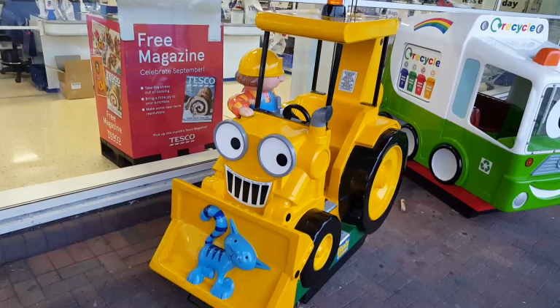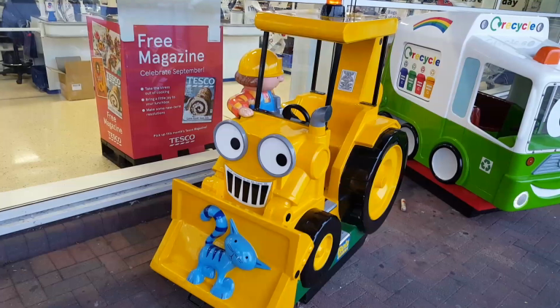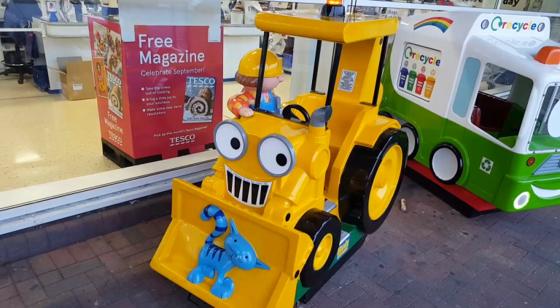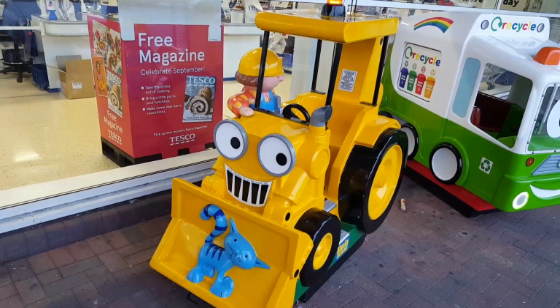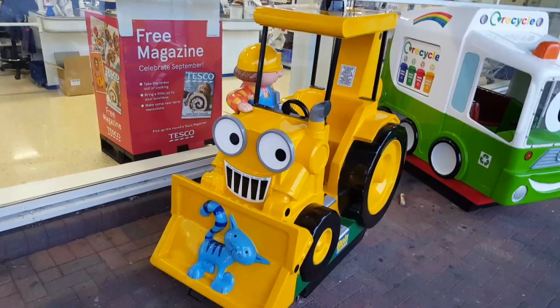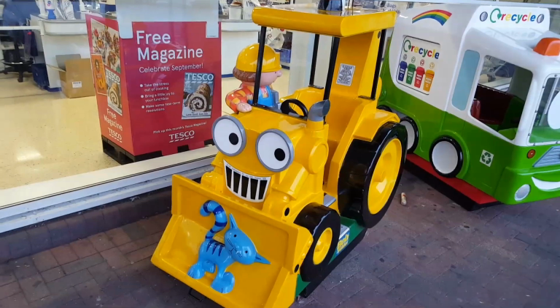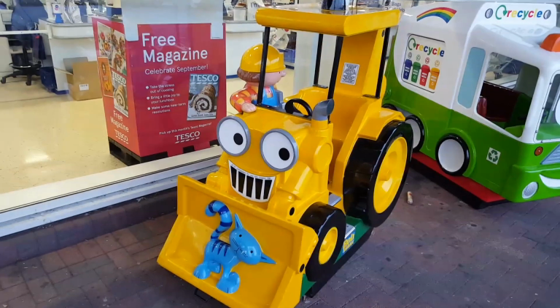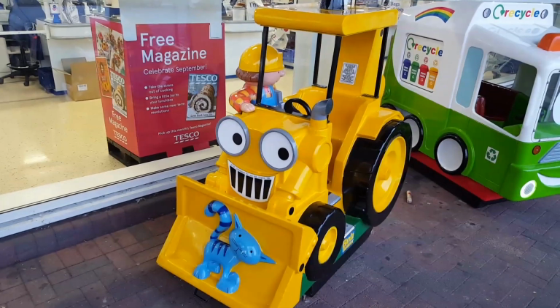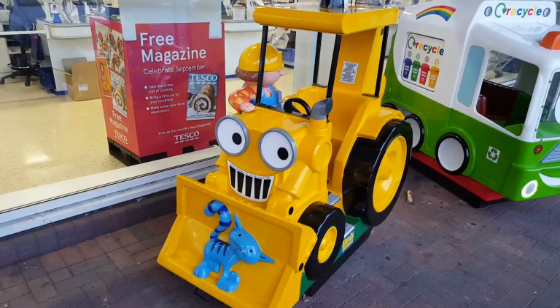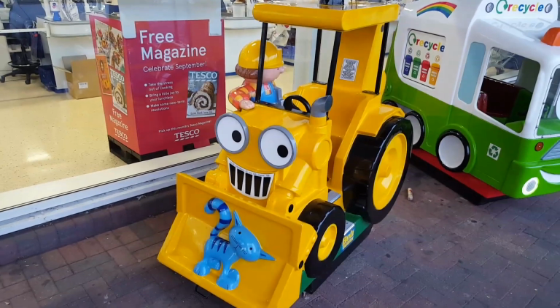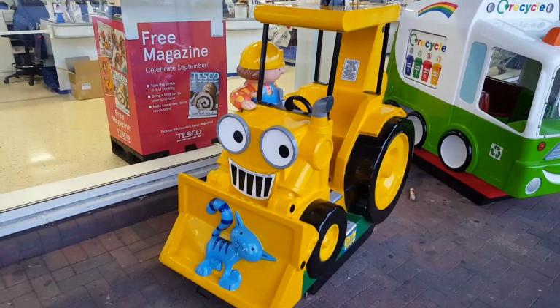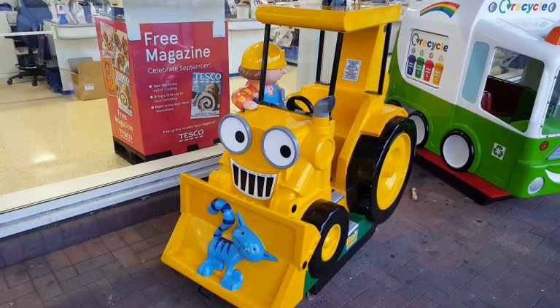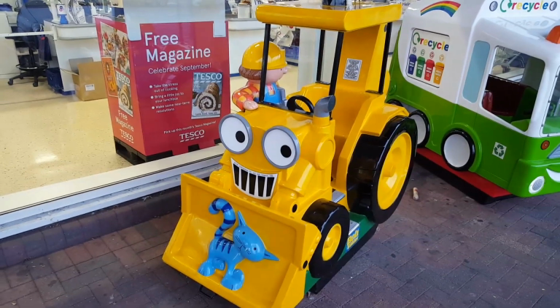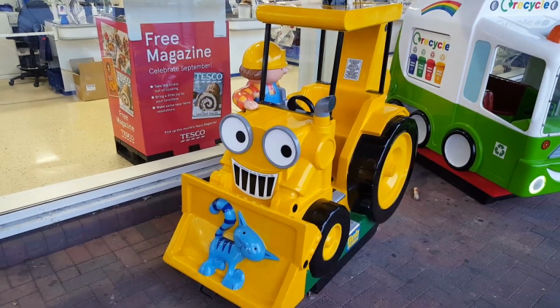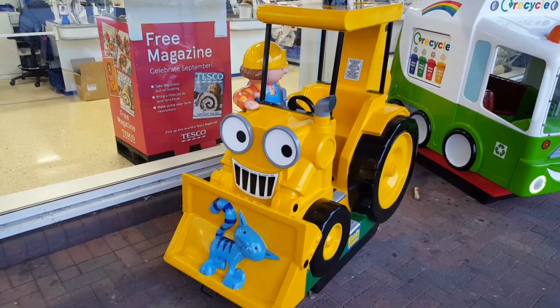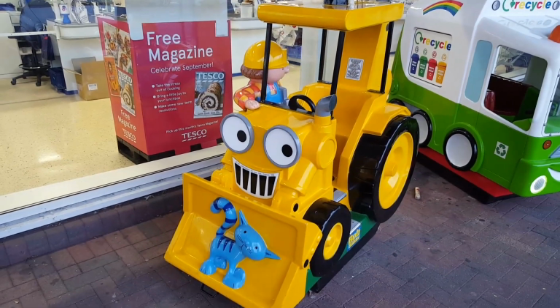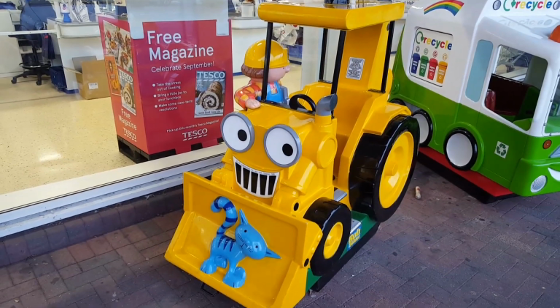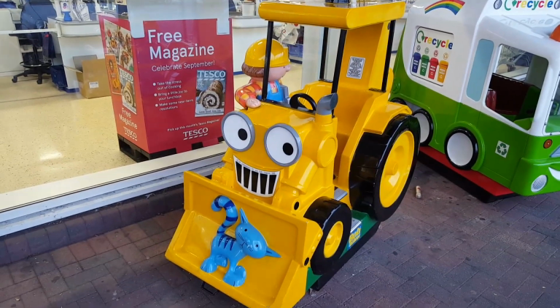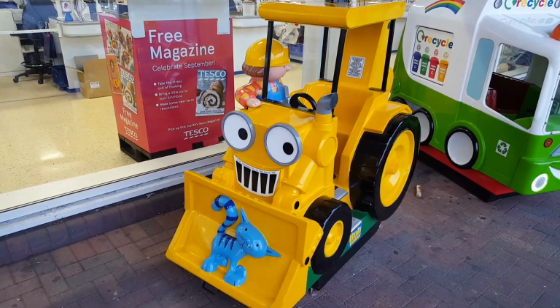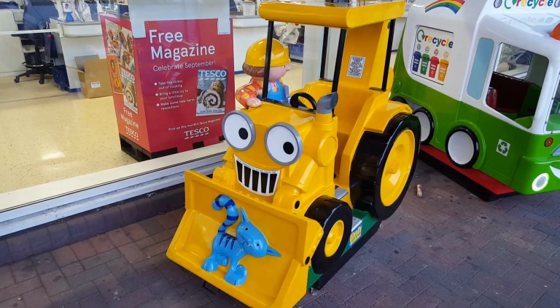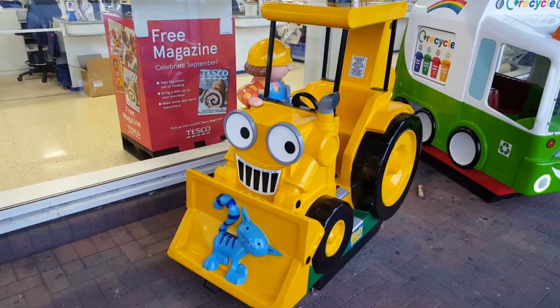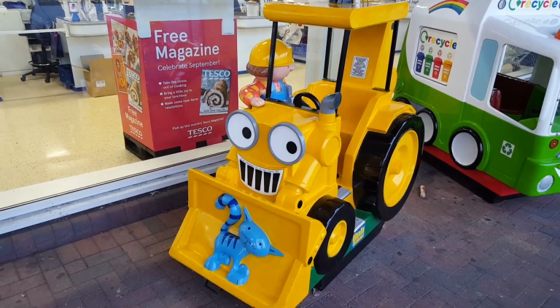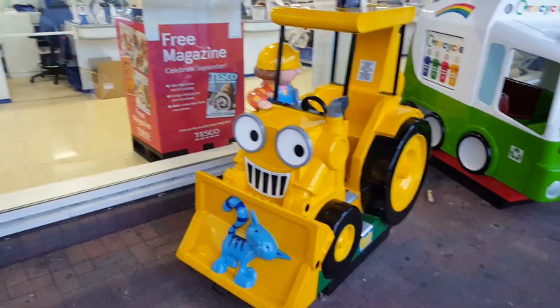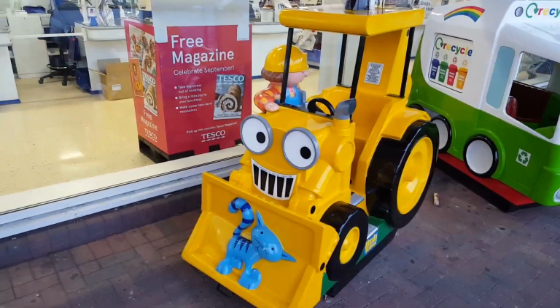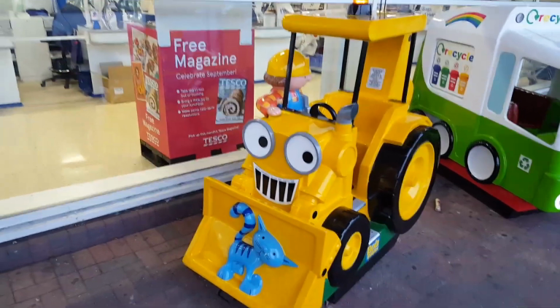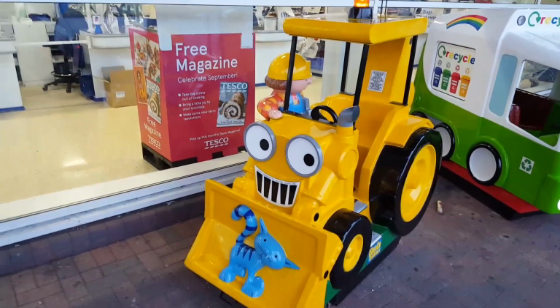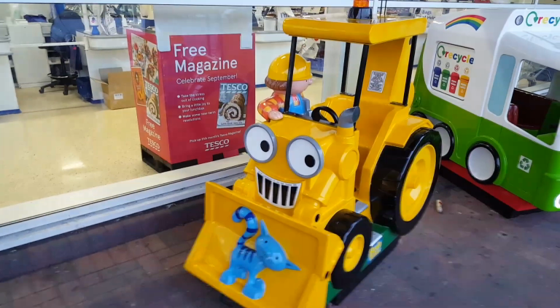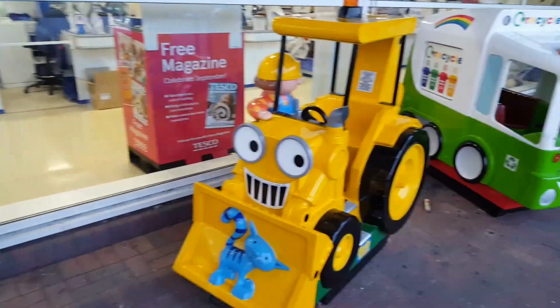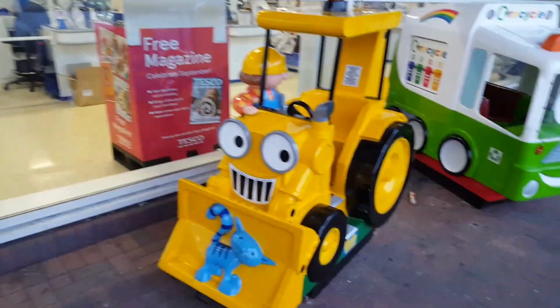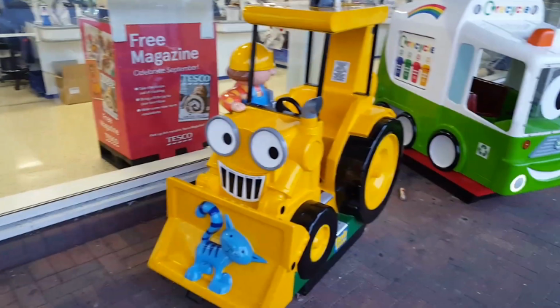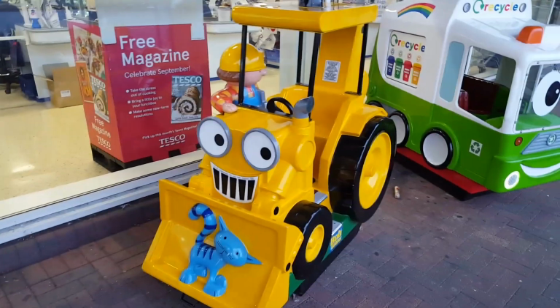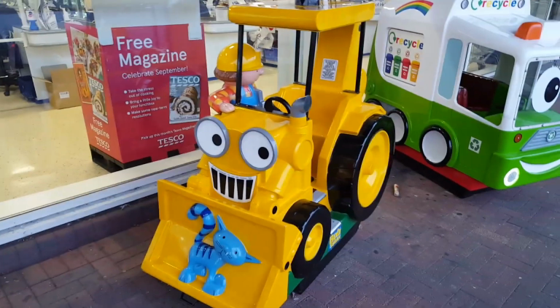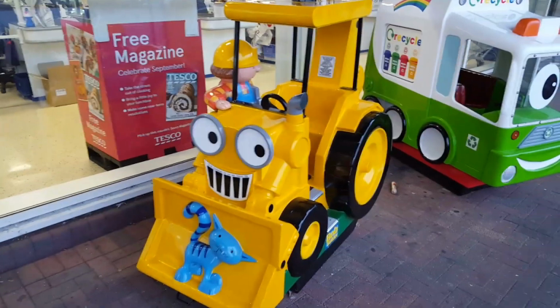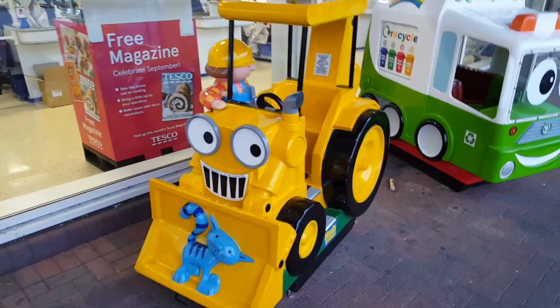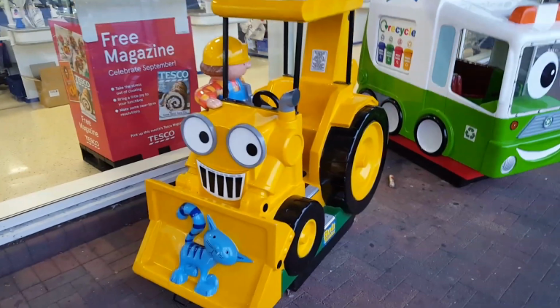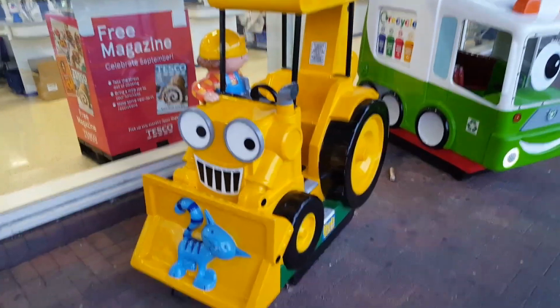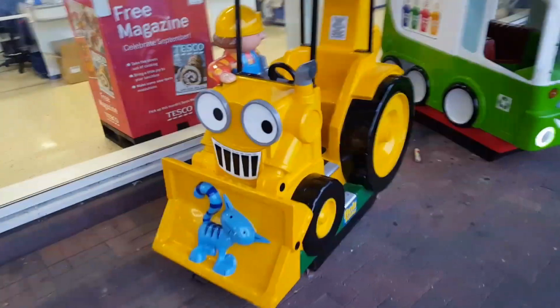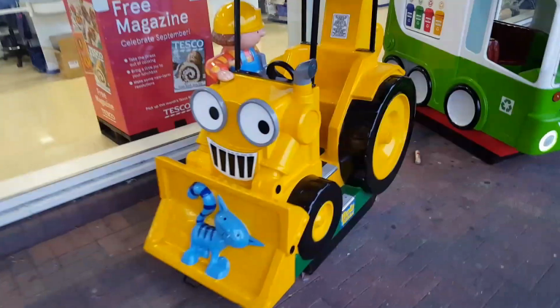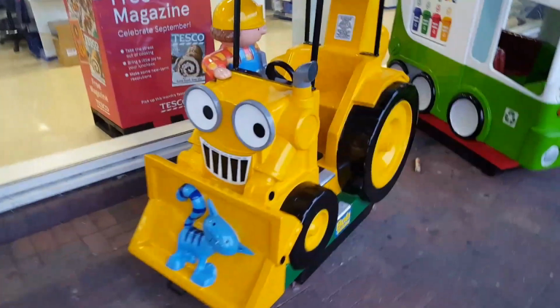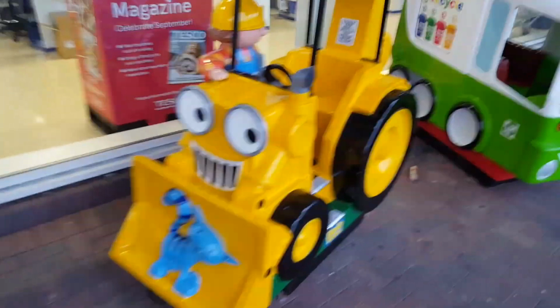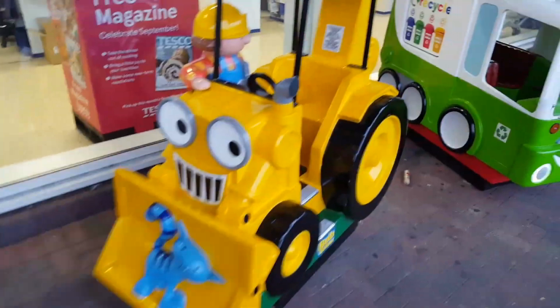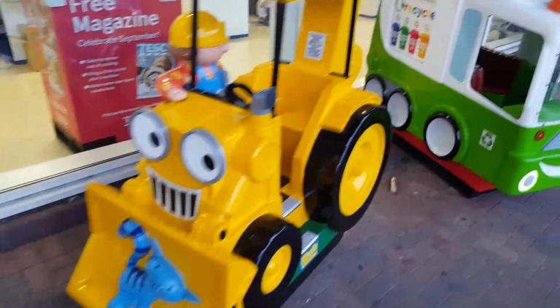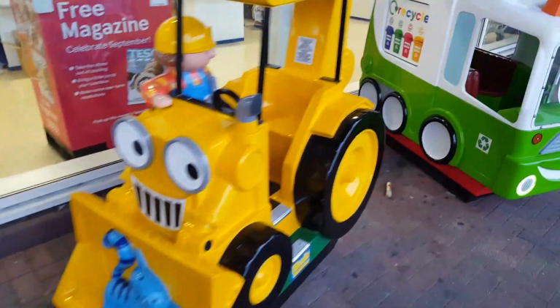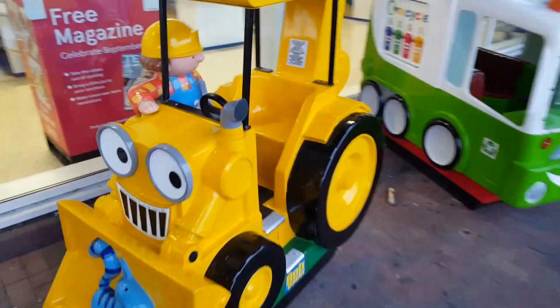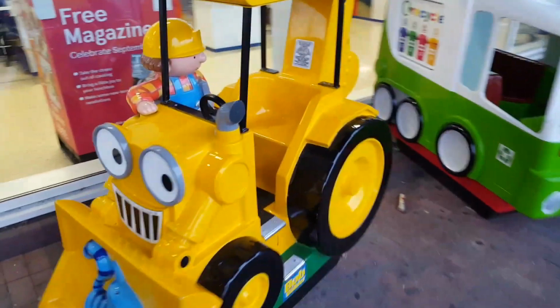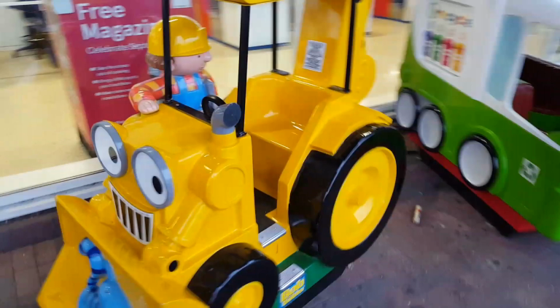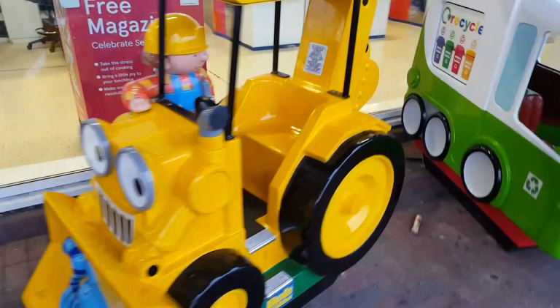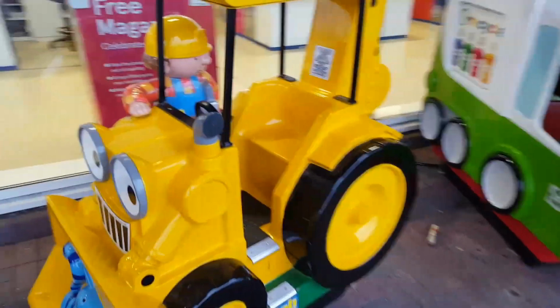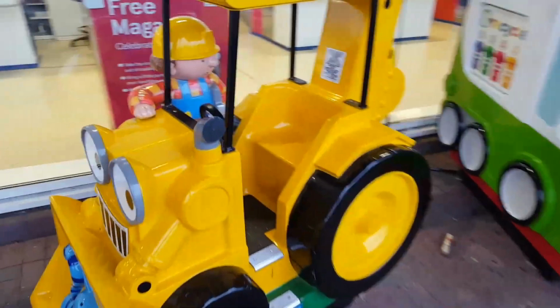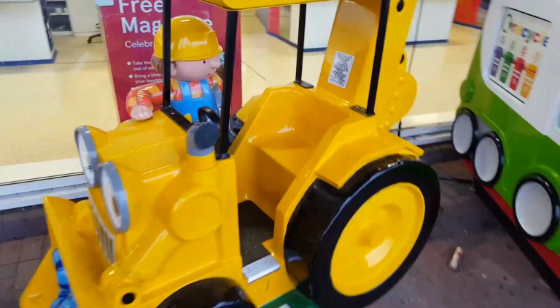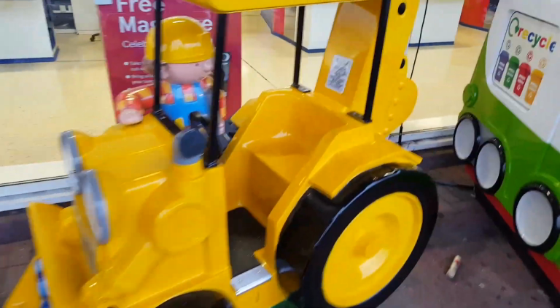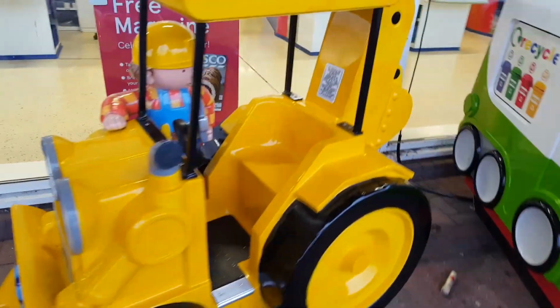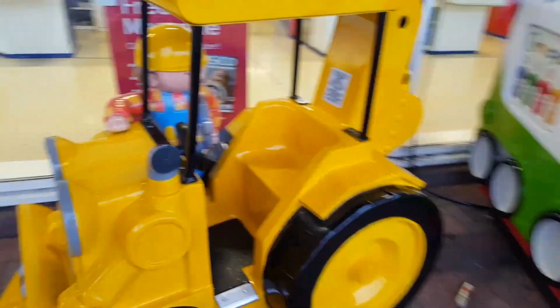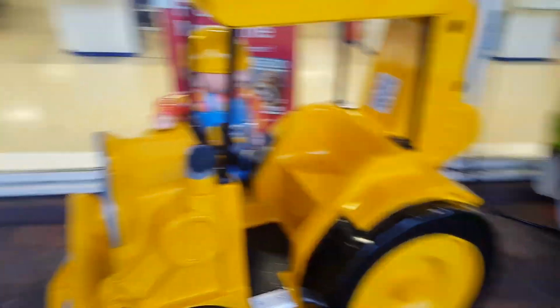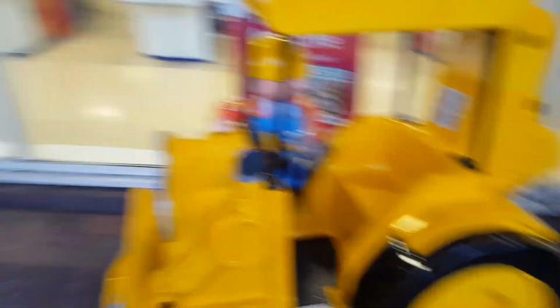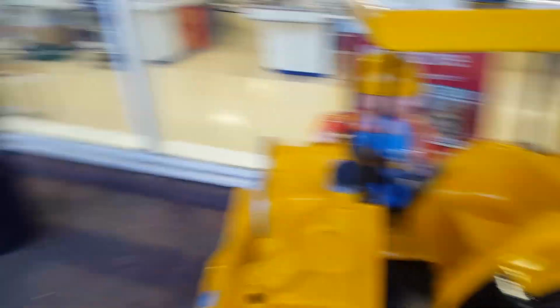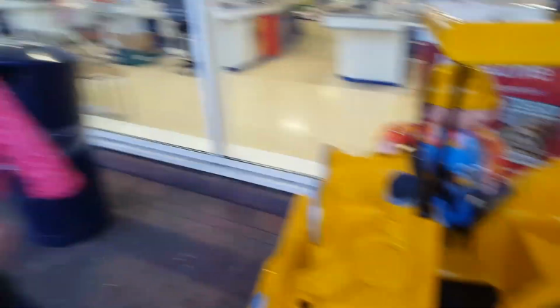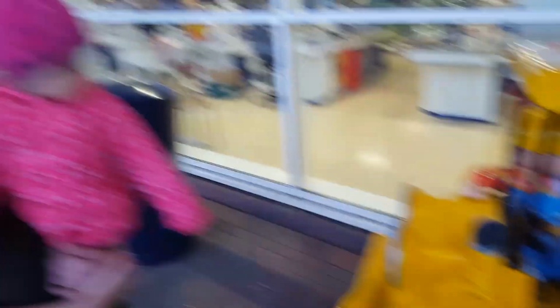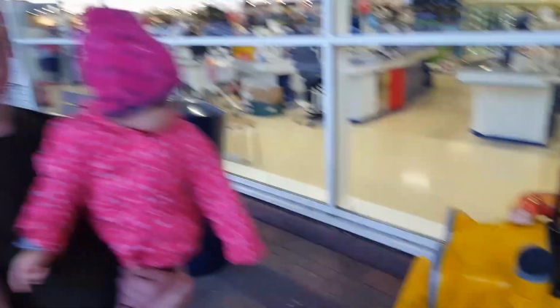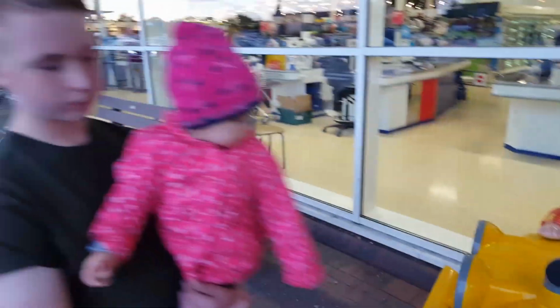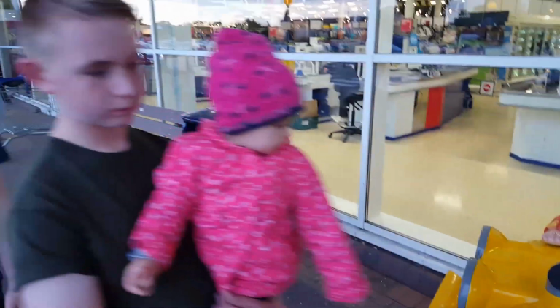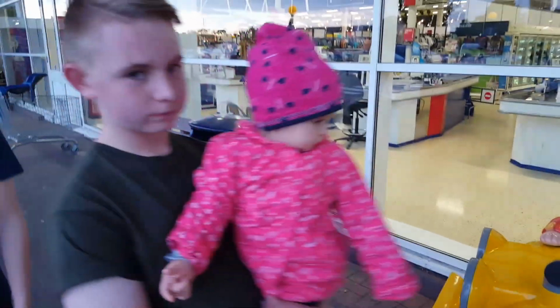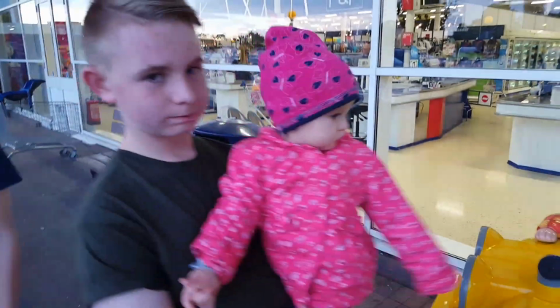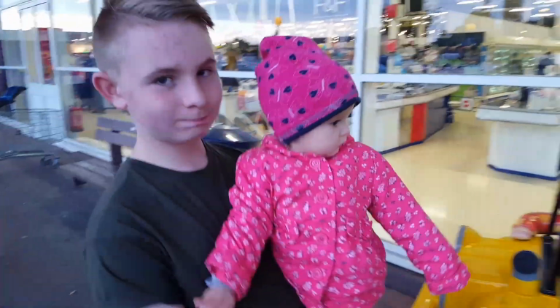Hi guys, Tadsdale Cake Junkie, Tesco's Mansfield, and it's a standard Jolly Roger Bob the Builder ride featuring Anna.